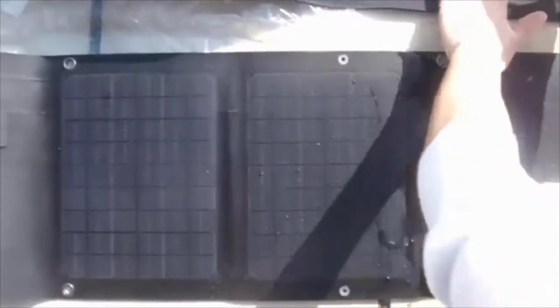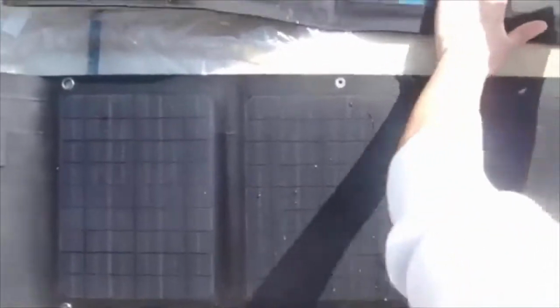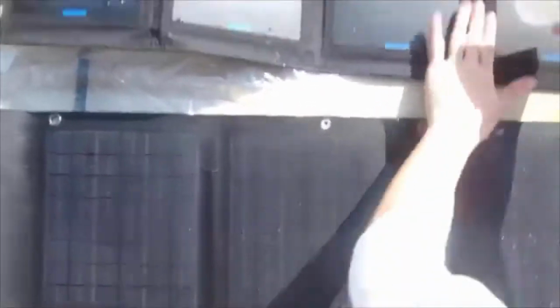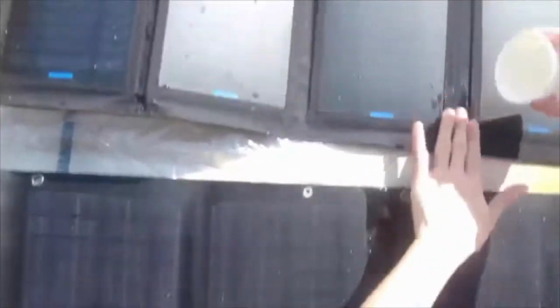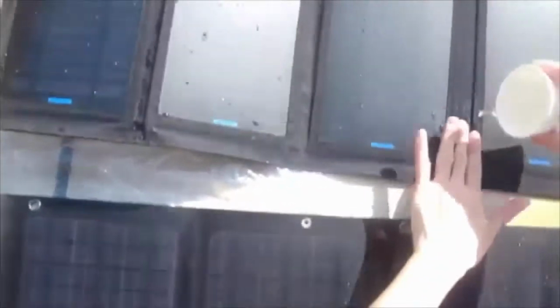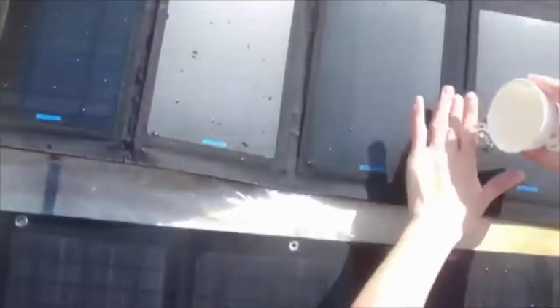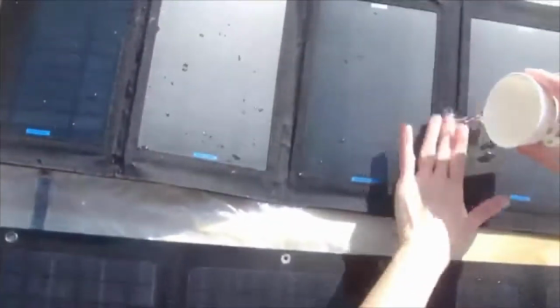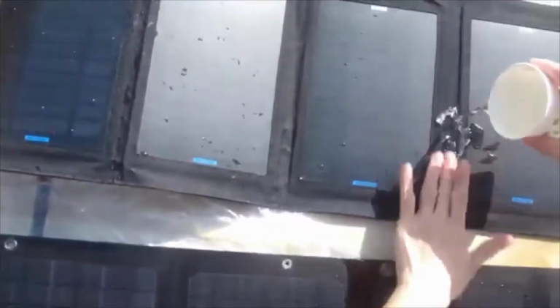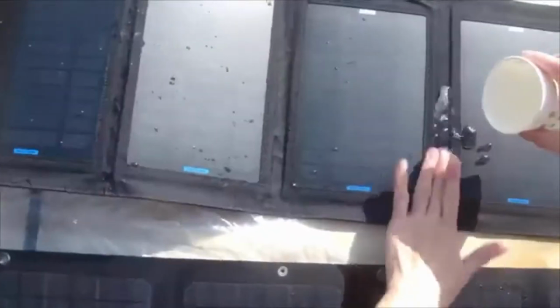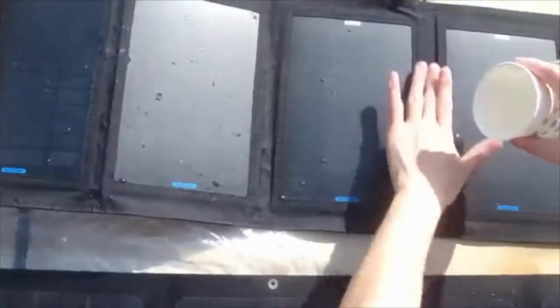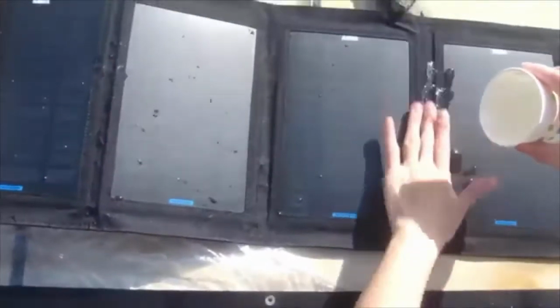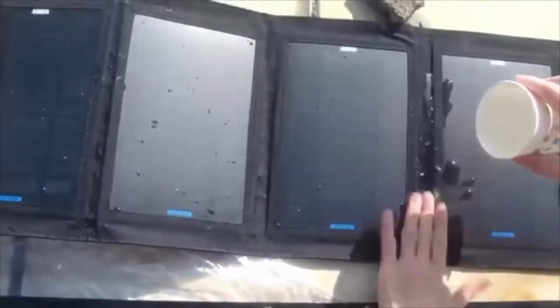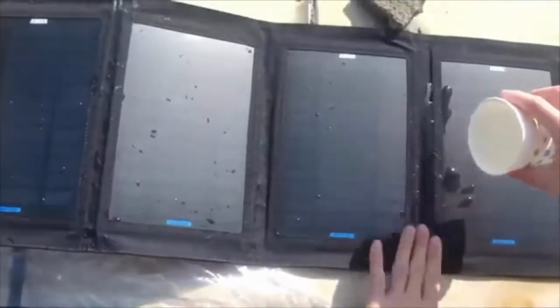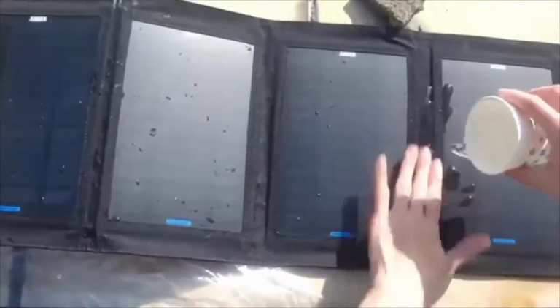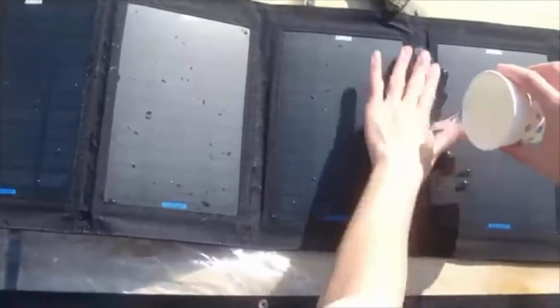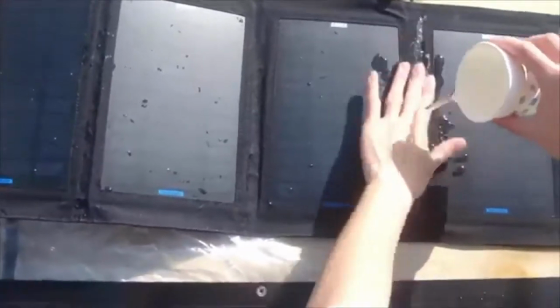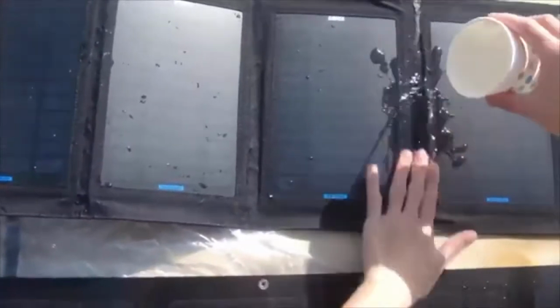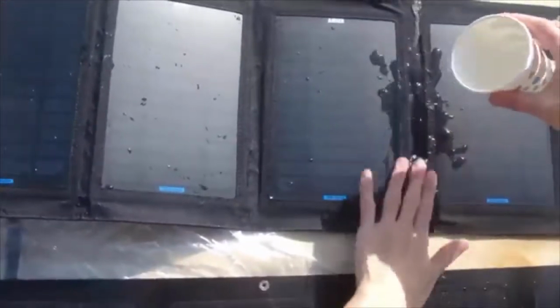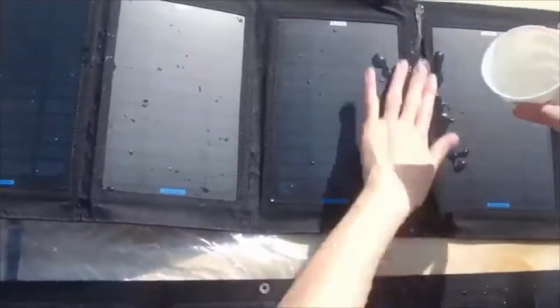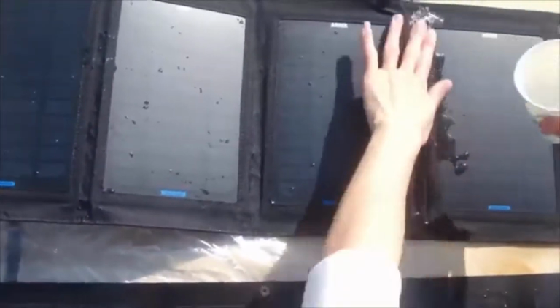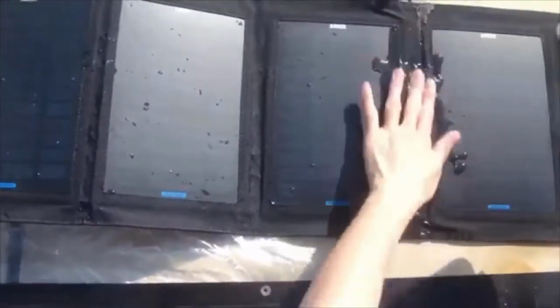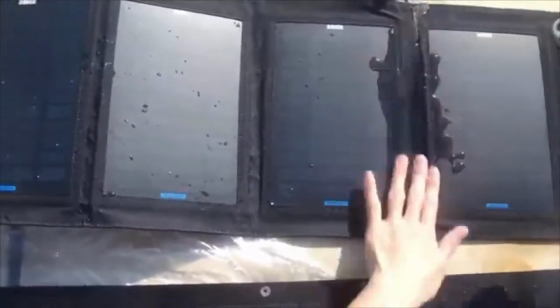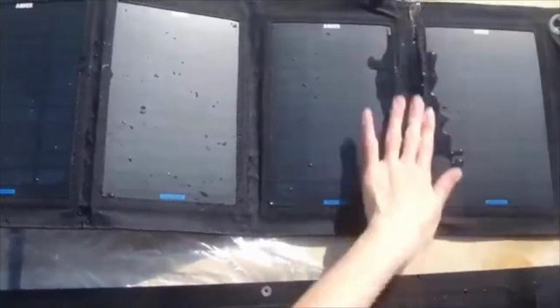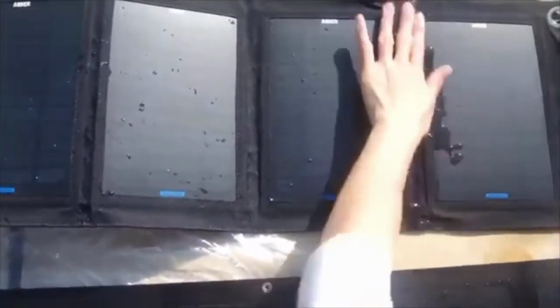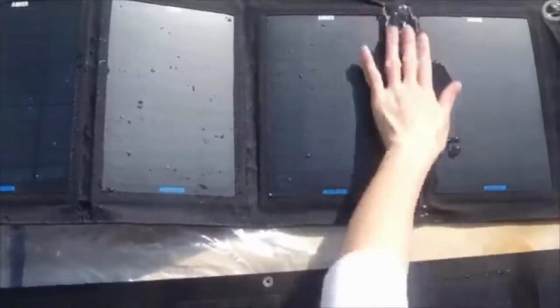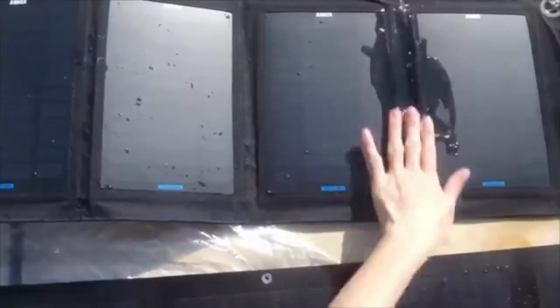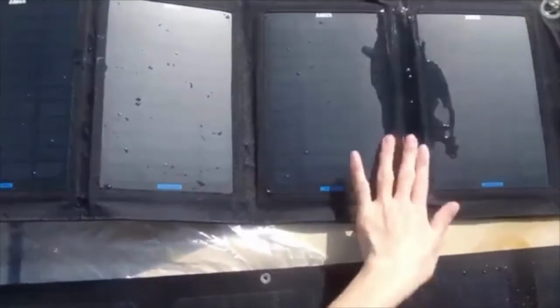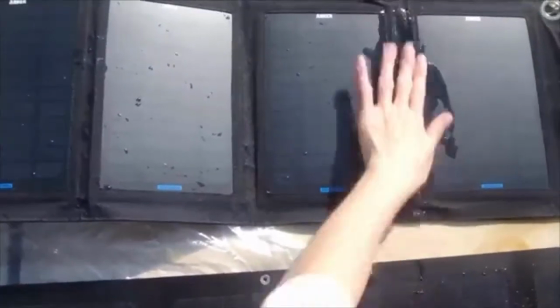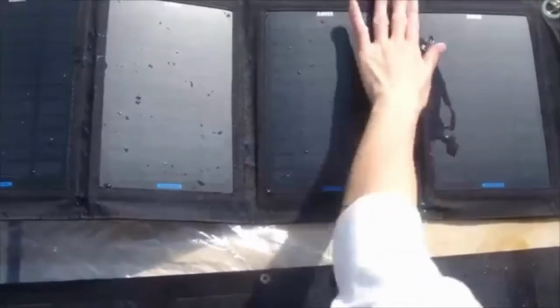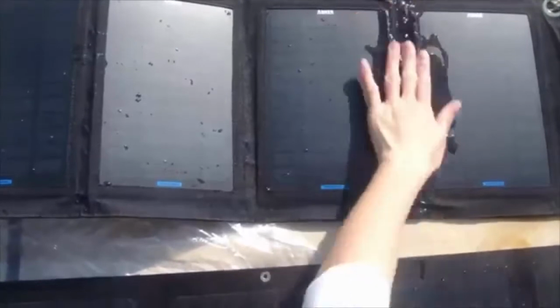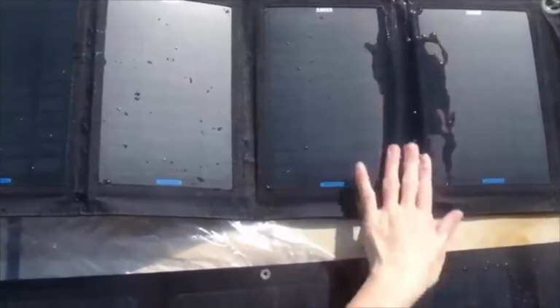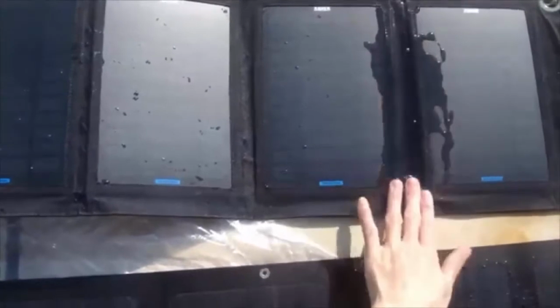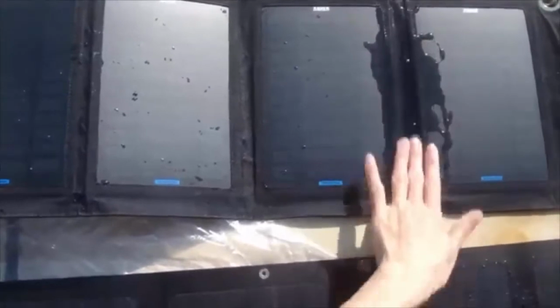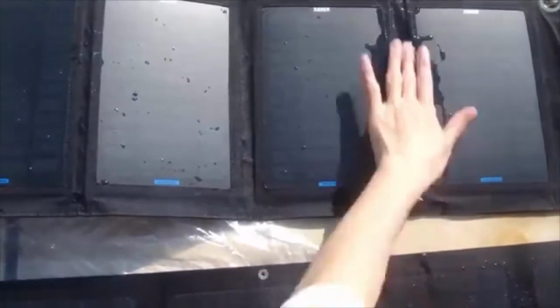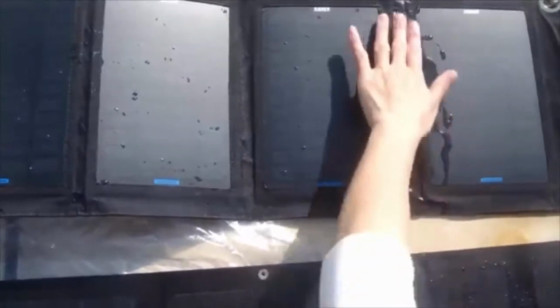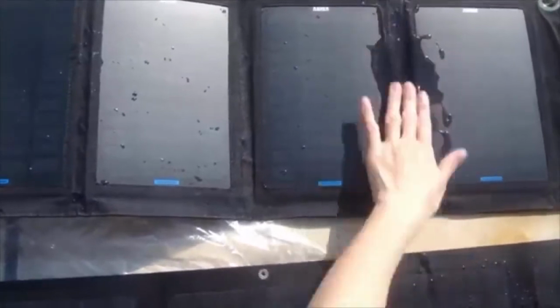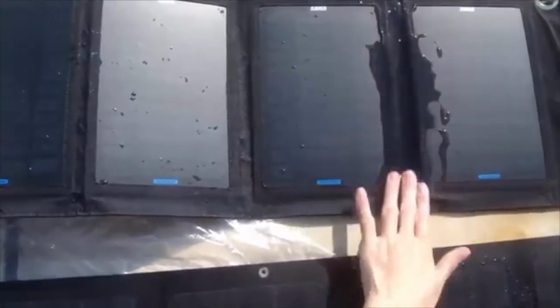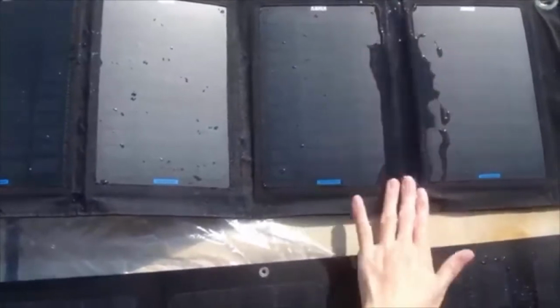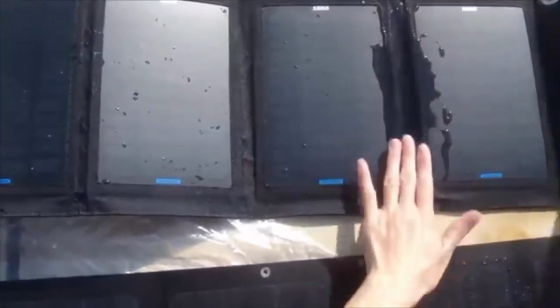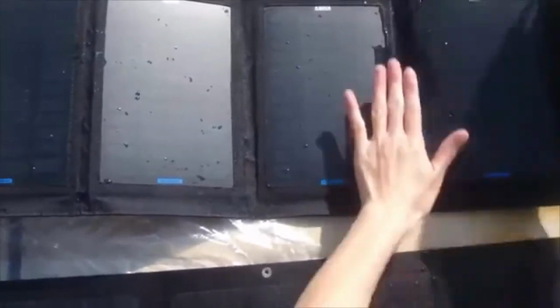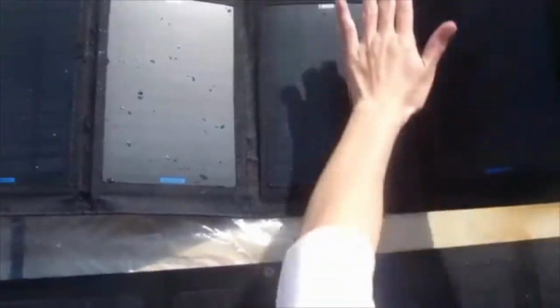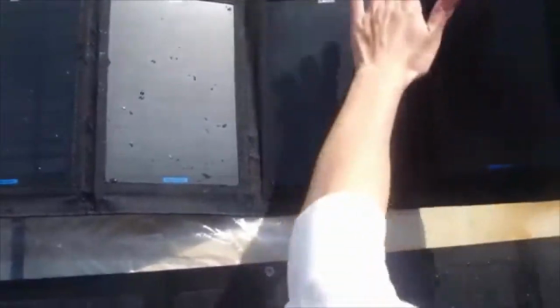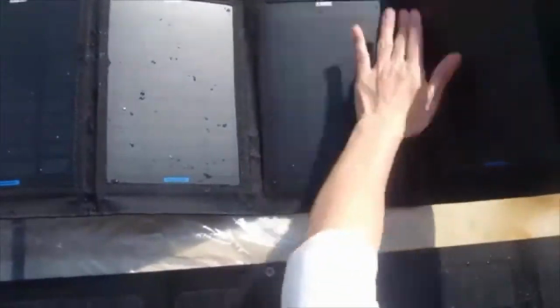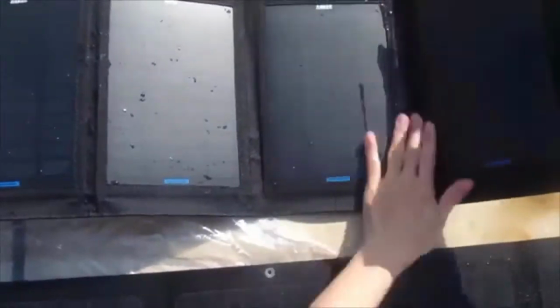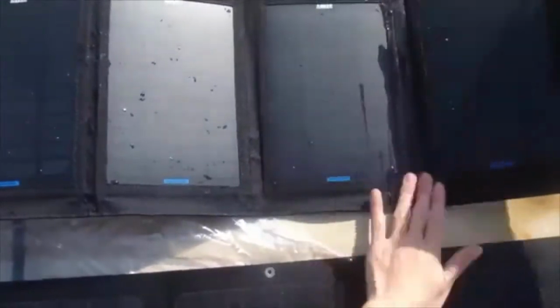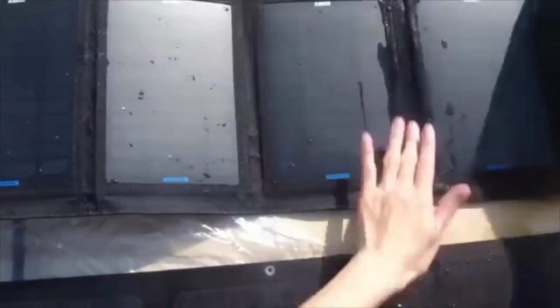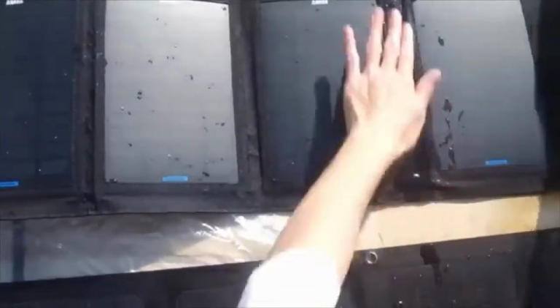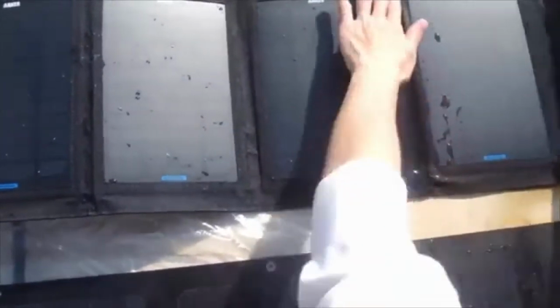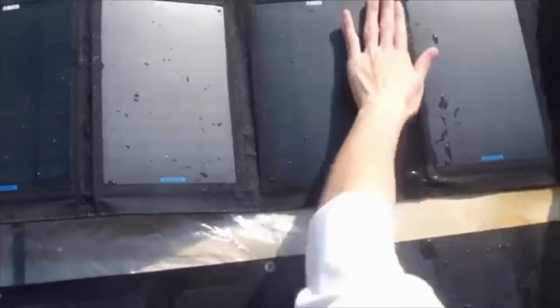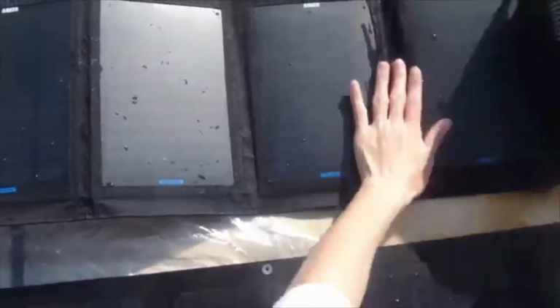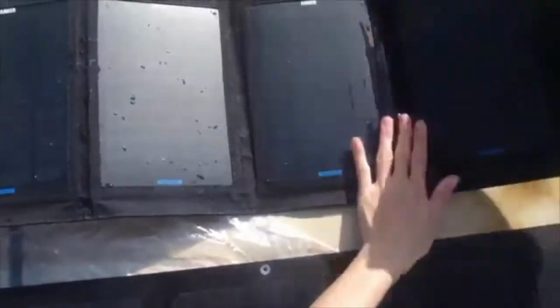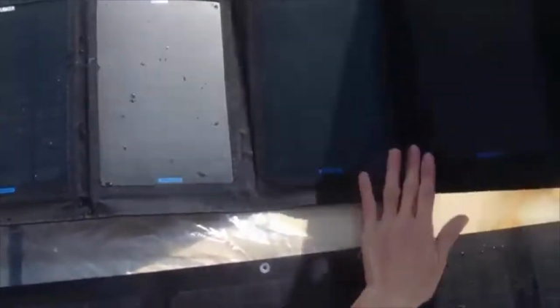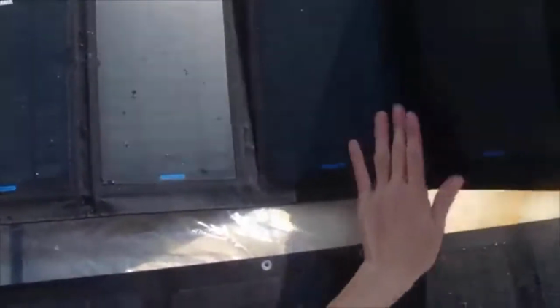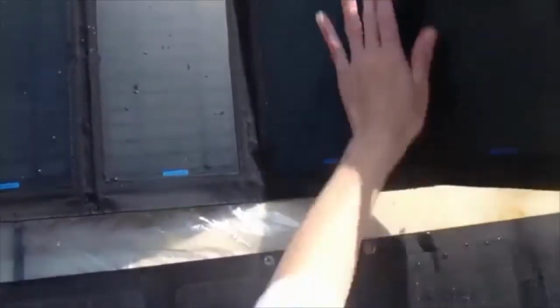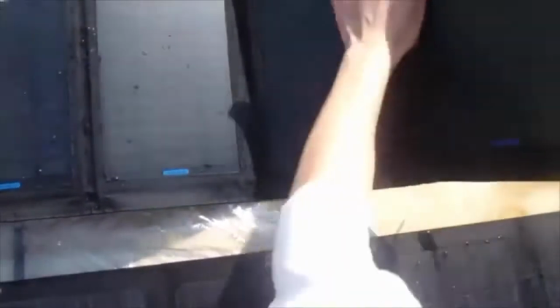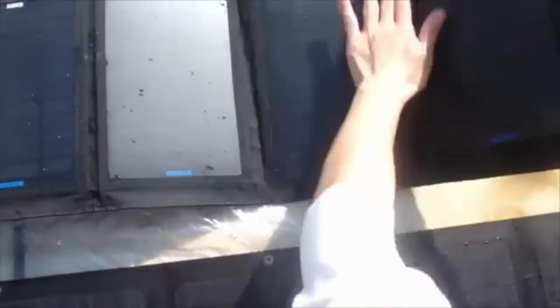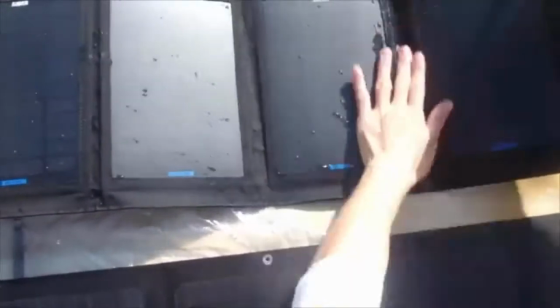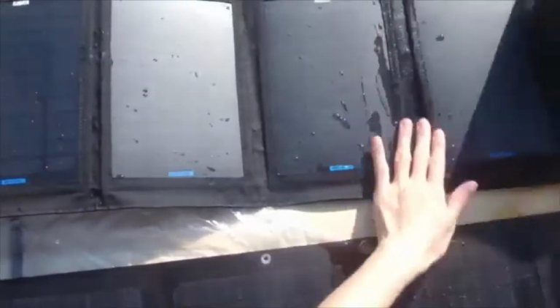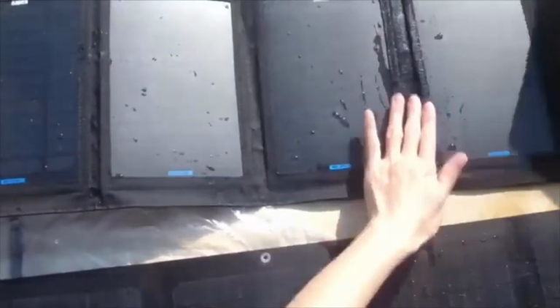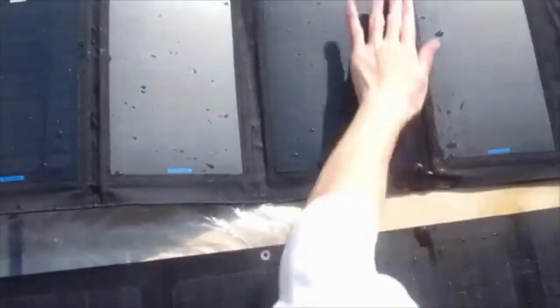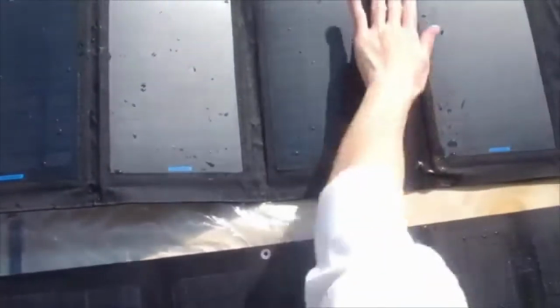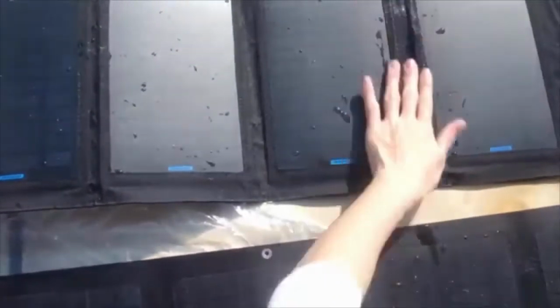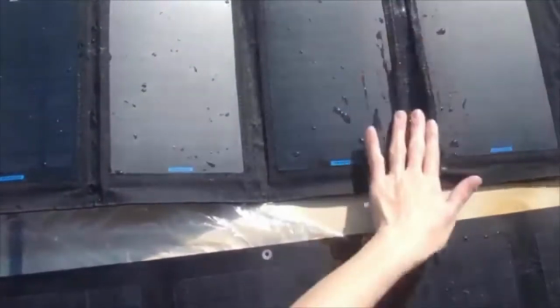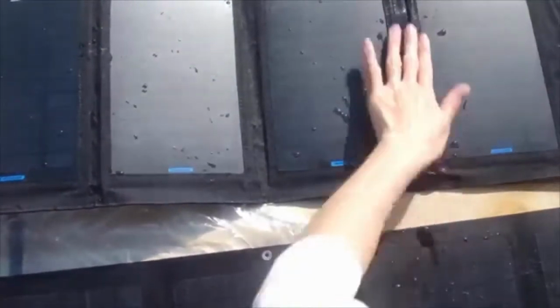You can see on the PET and fabric surface, when you pour the water, that these panels are not completely waterproof on the fabric surface.